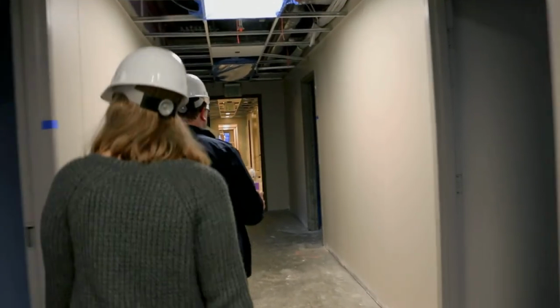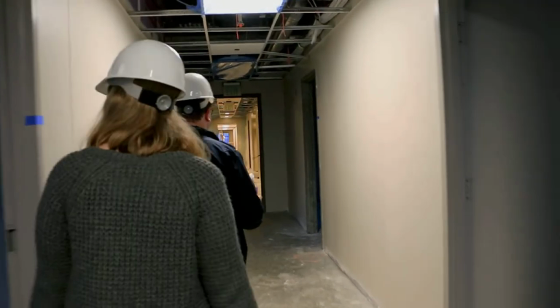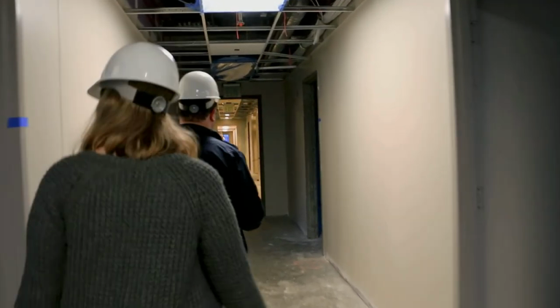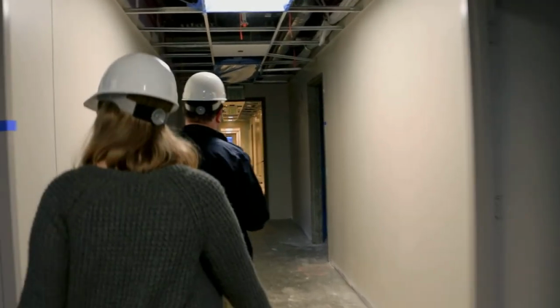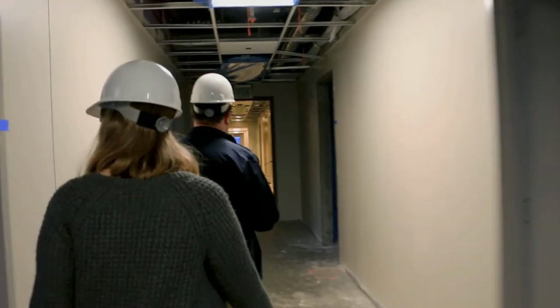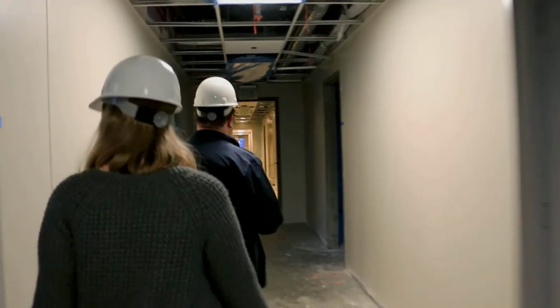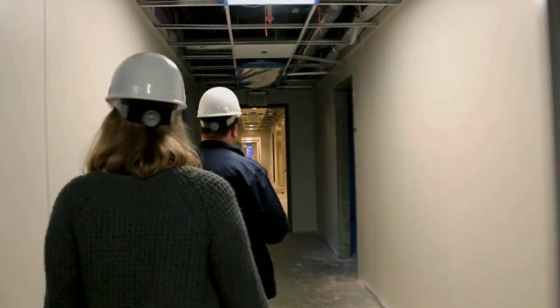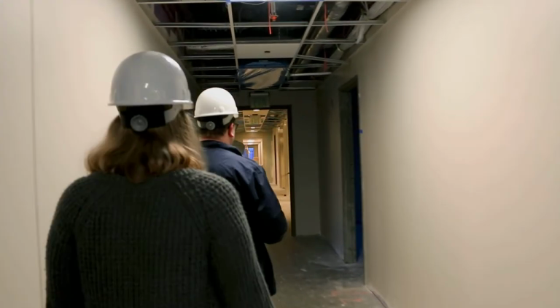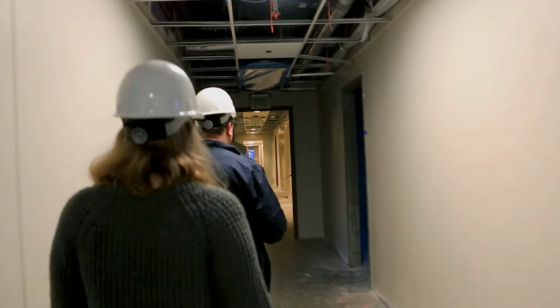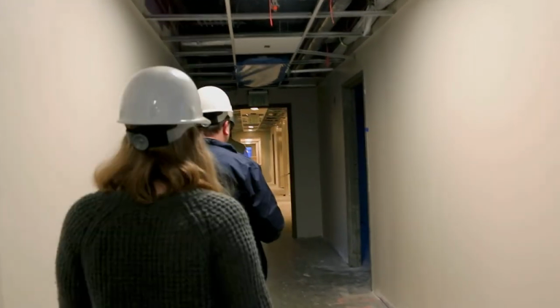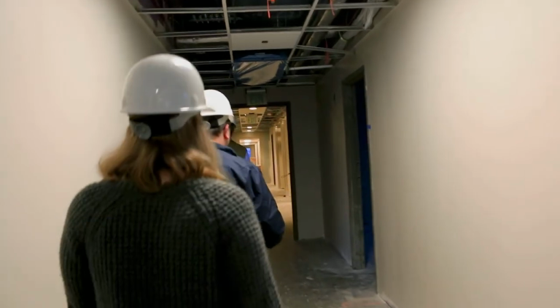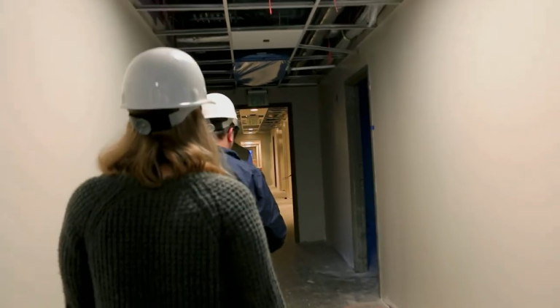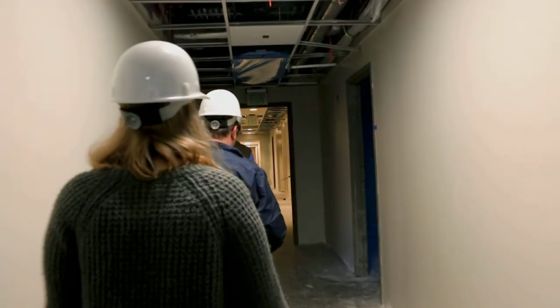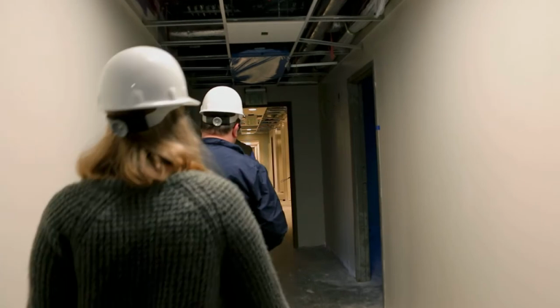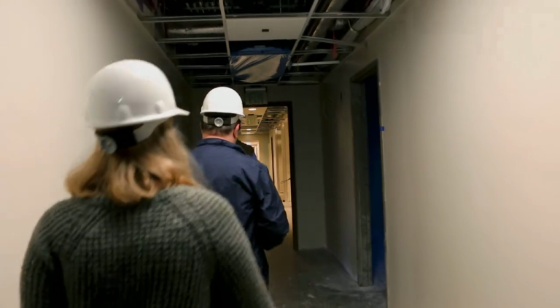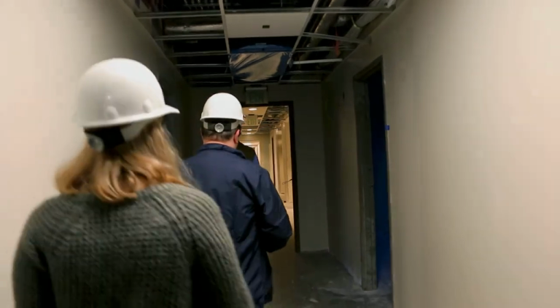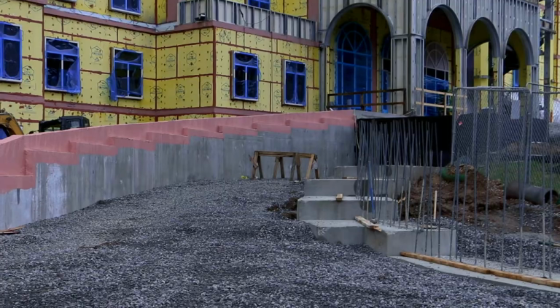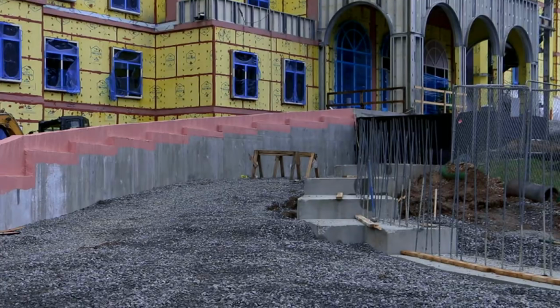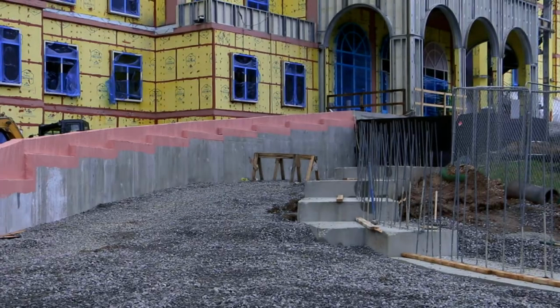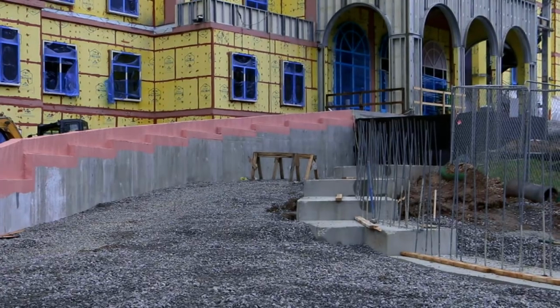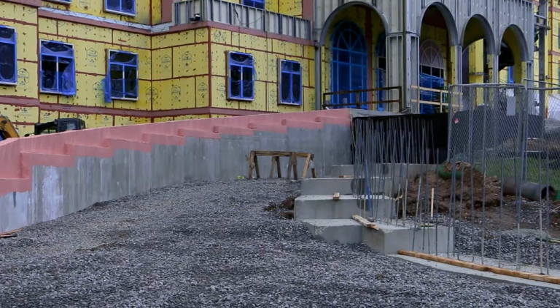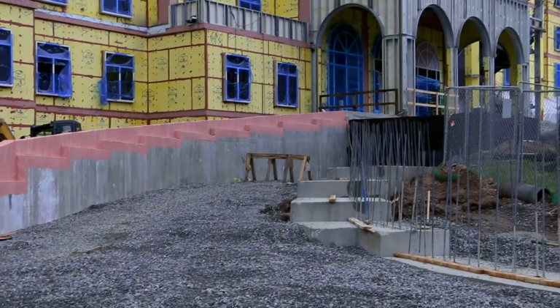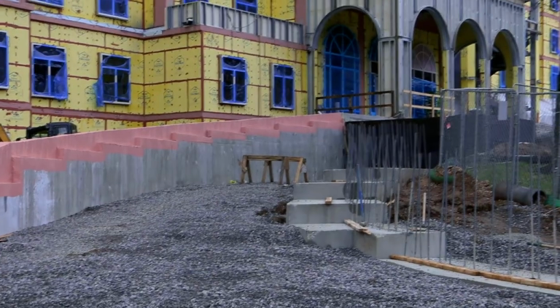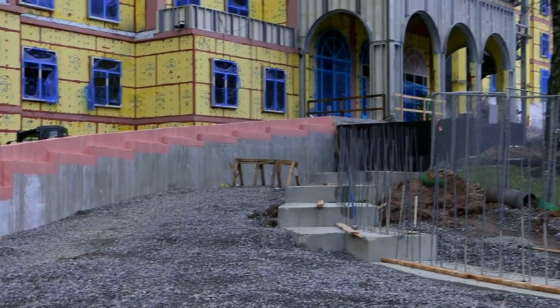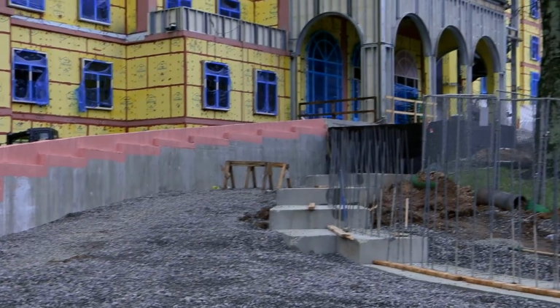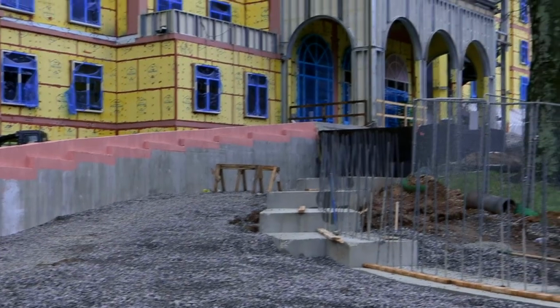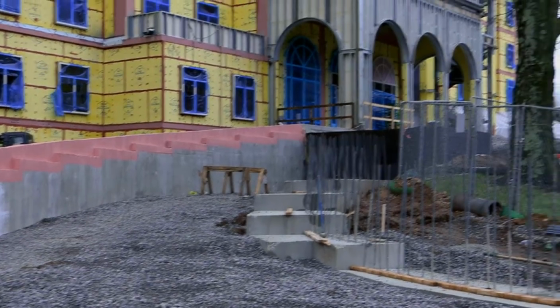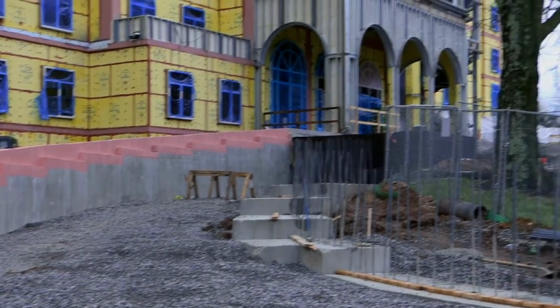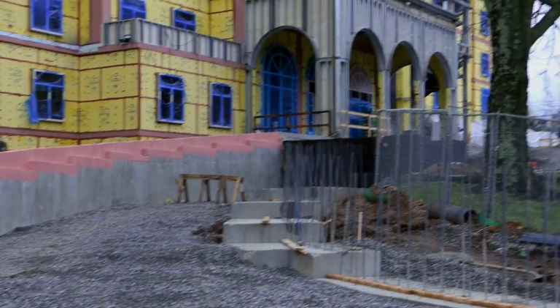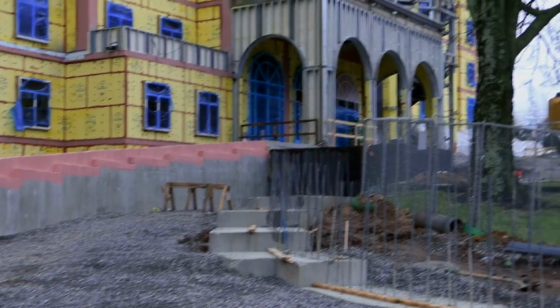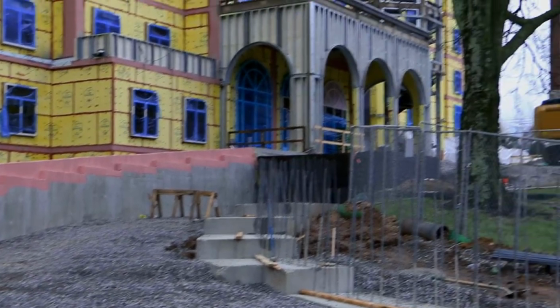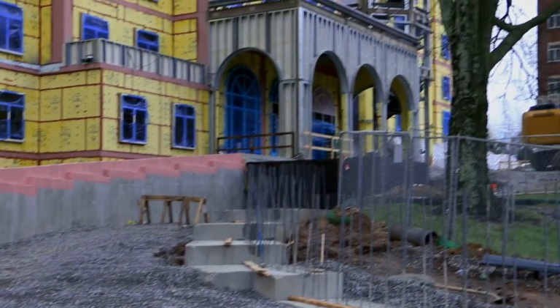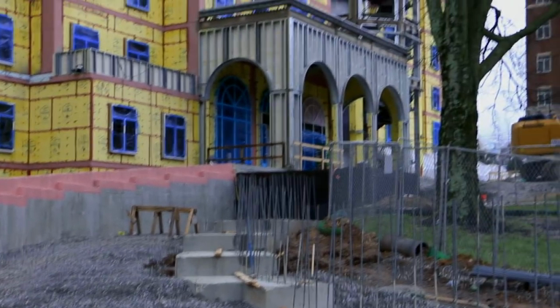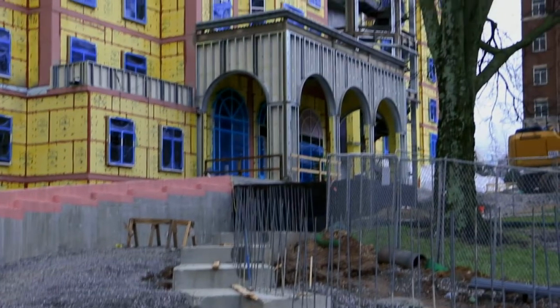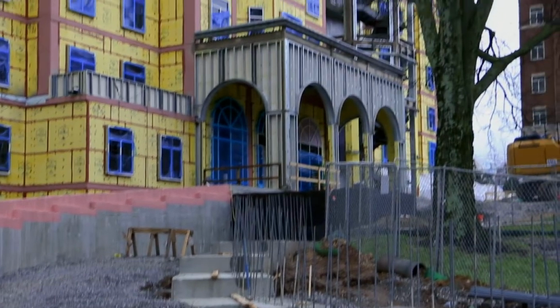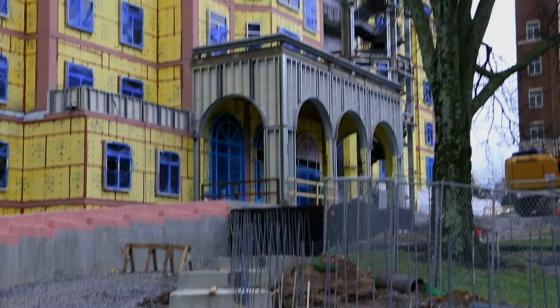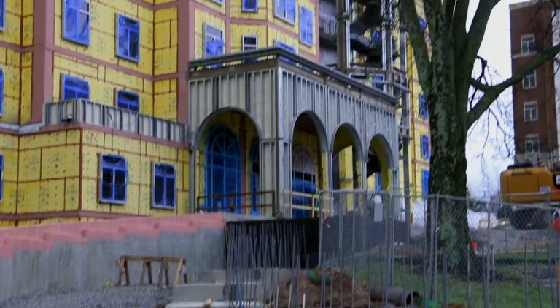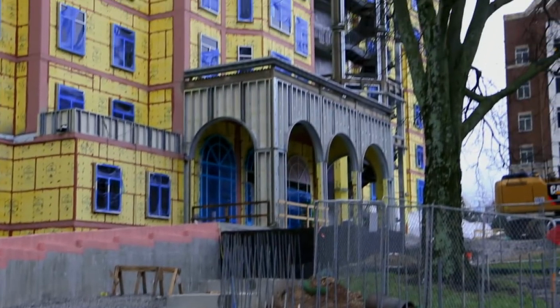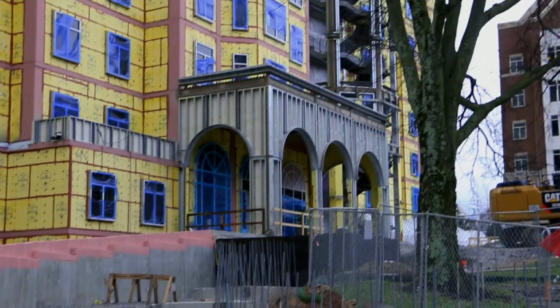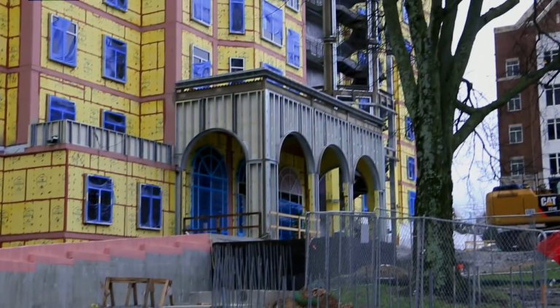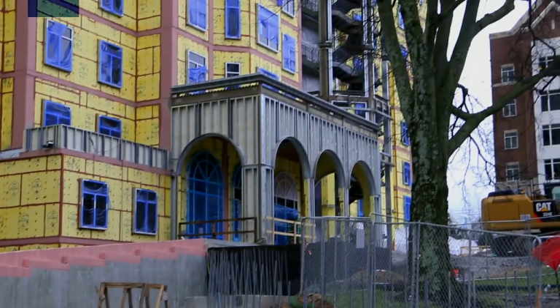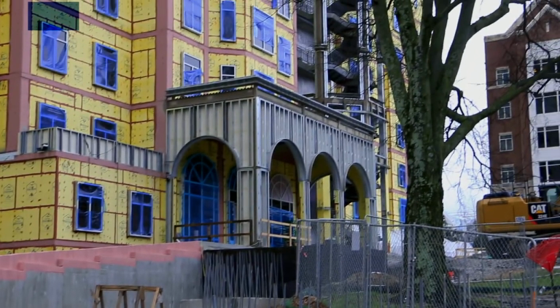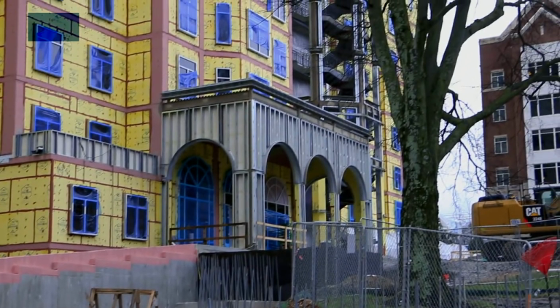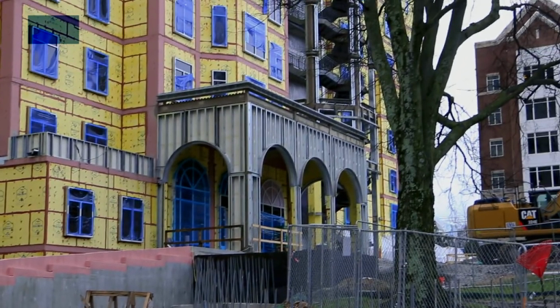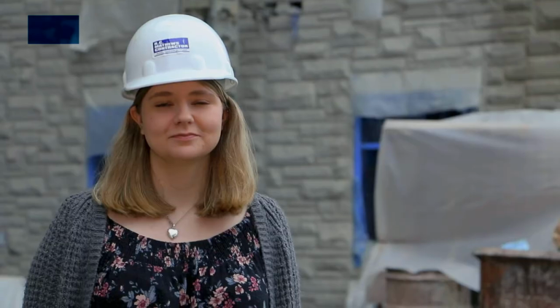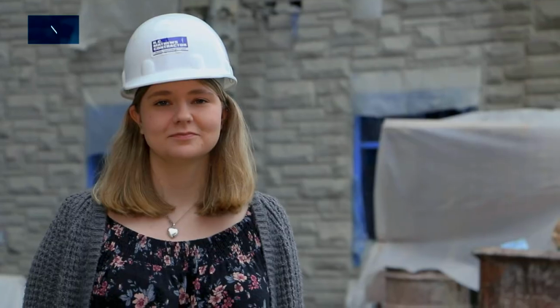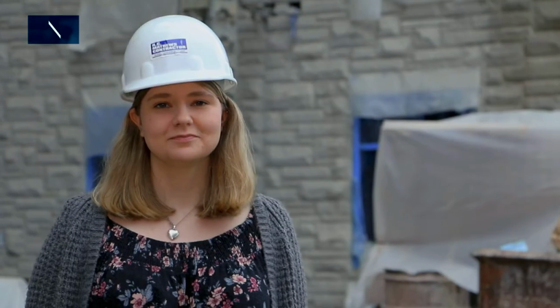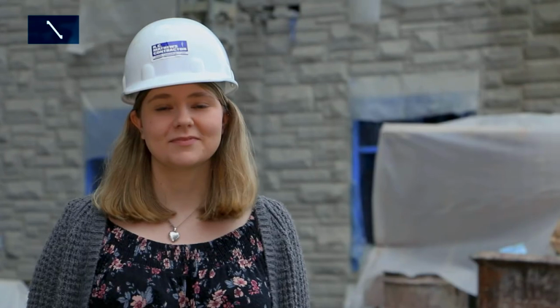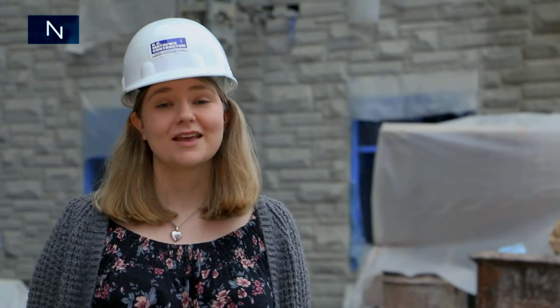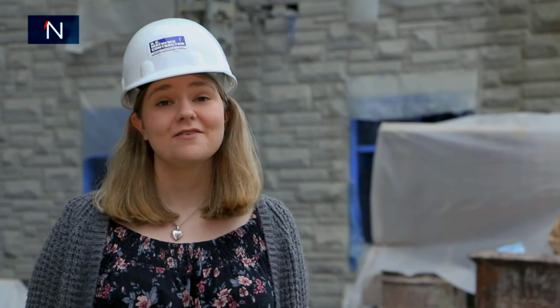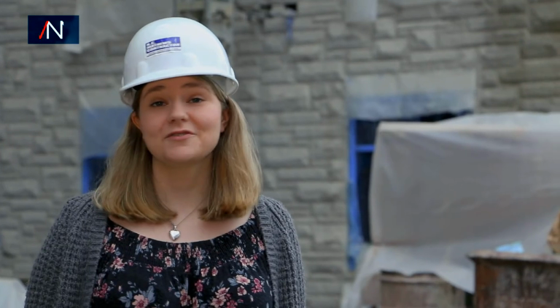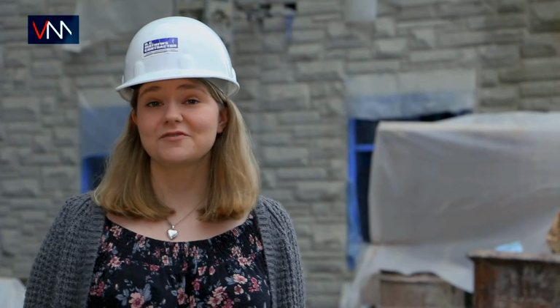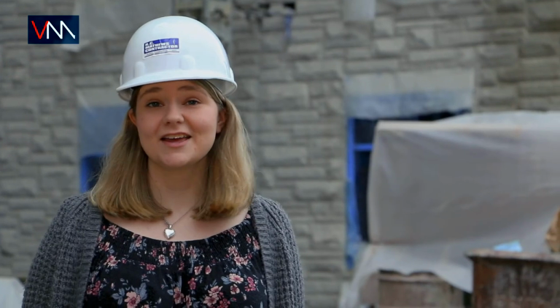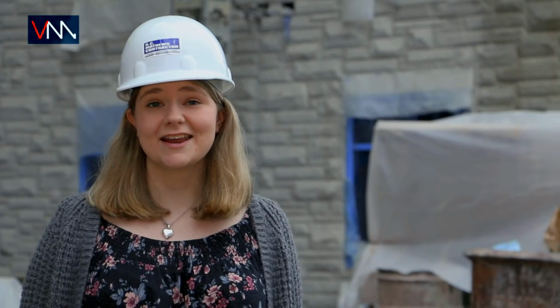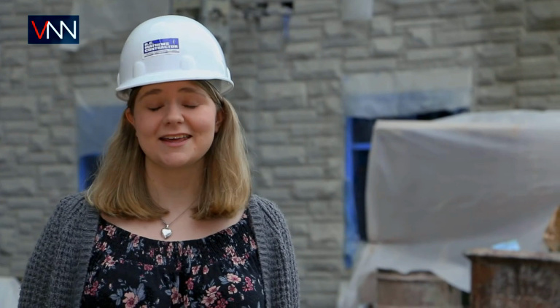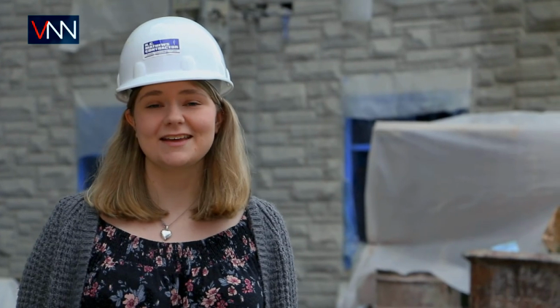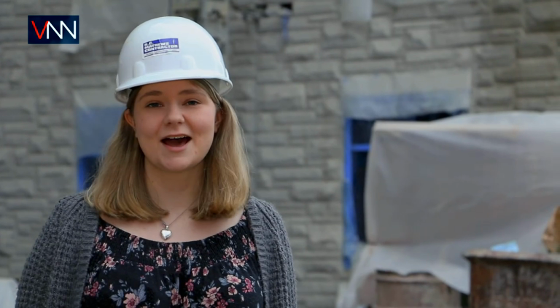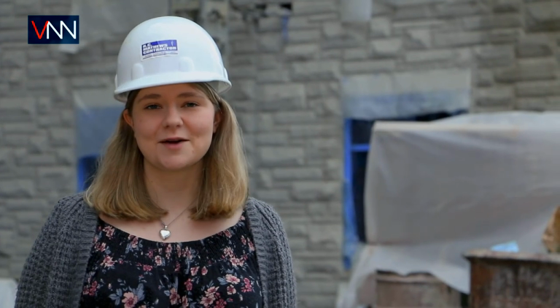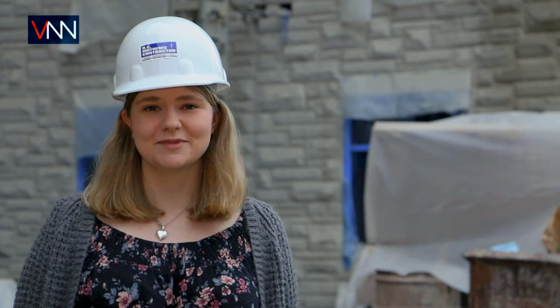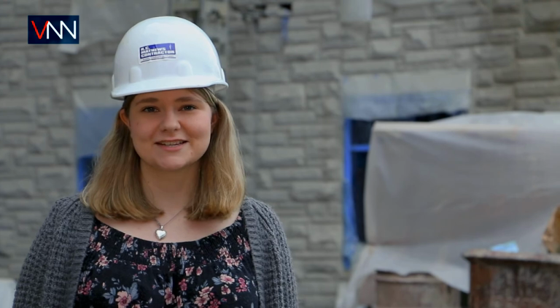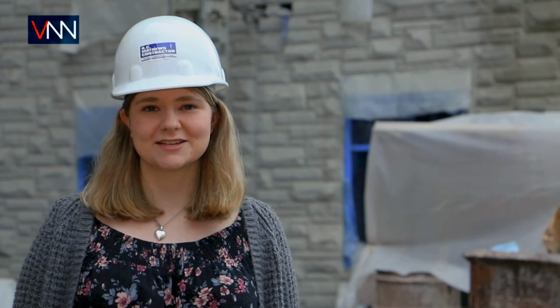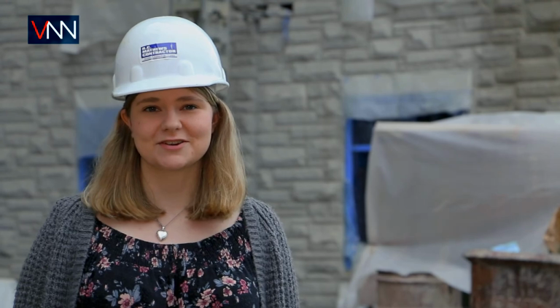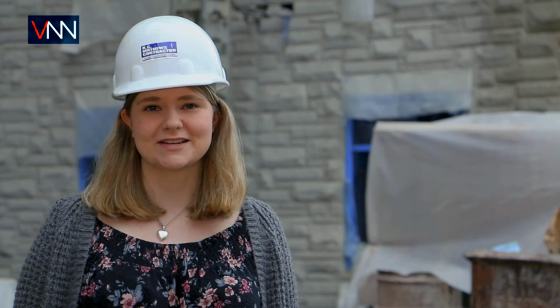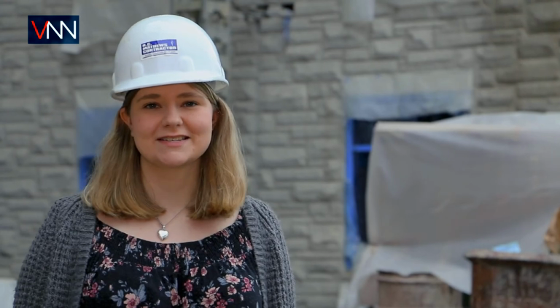Even with a ton of work left to do, half of the building will be ready to open in August, with the second half opening for use by the spring semester. For VNN, I'm Melissa Kriz.